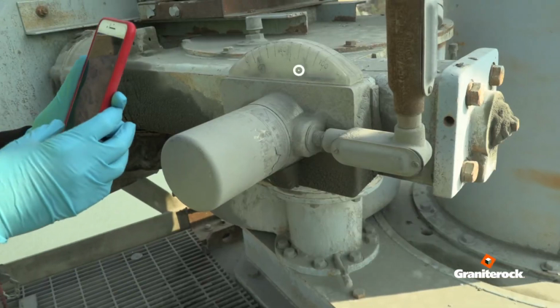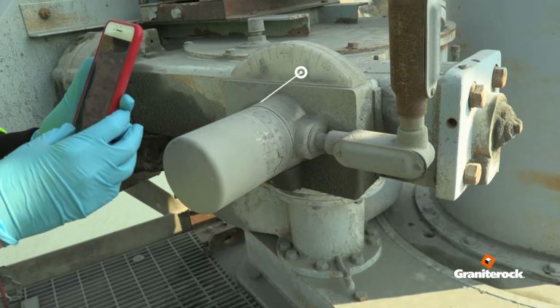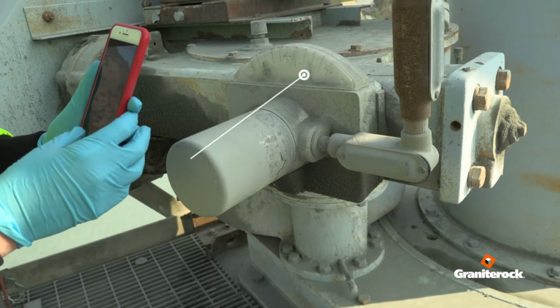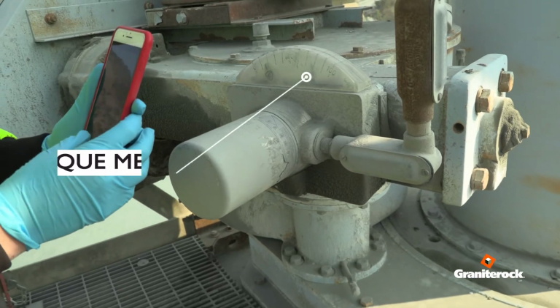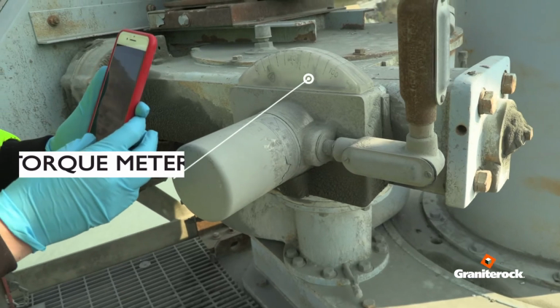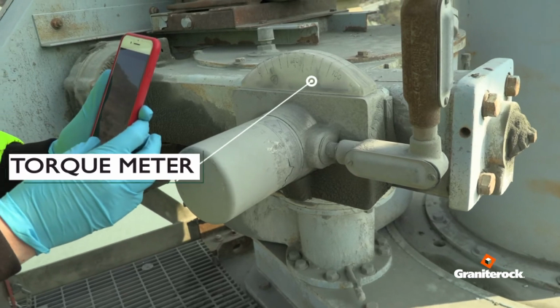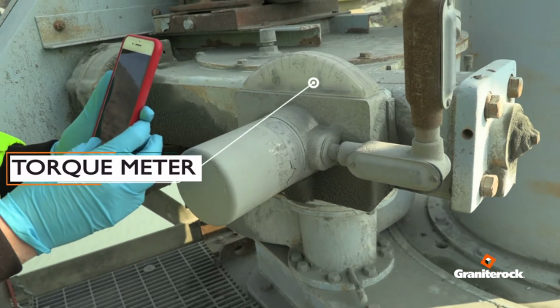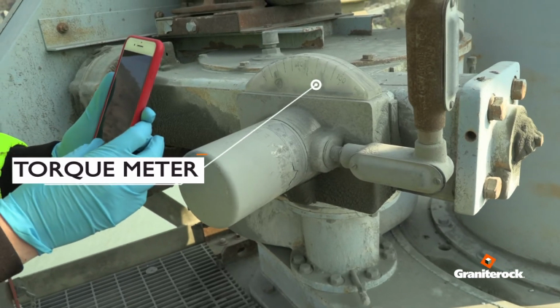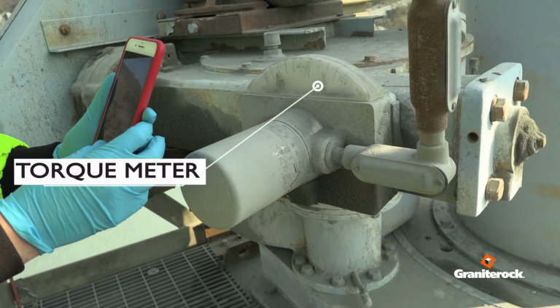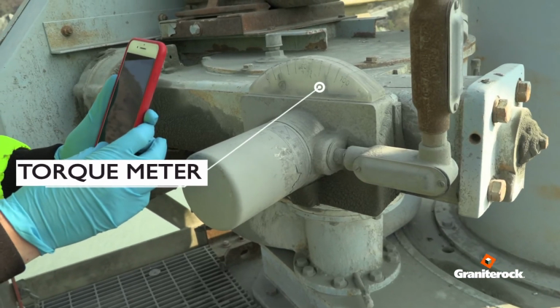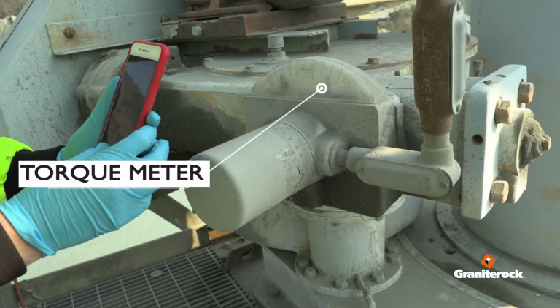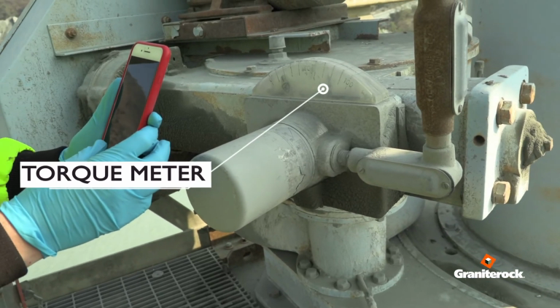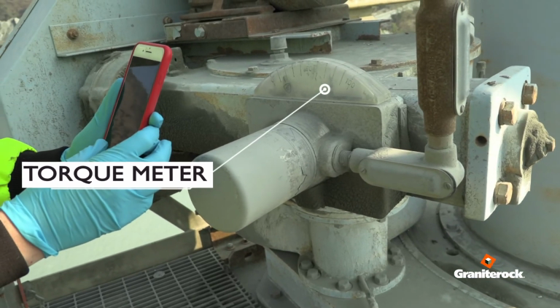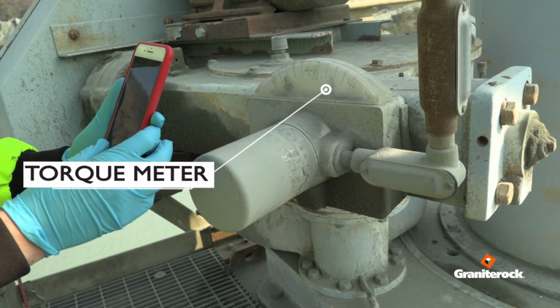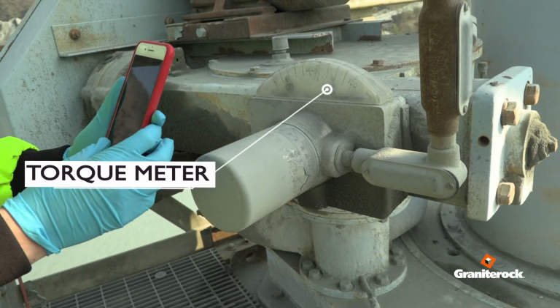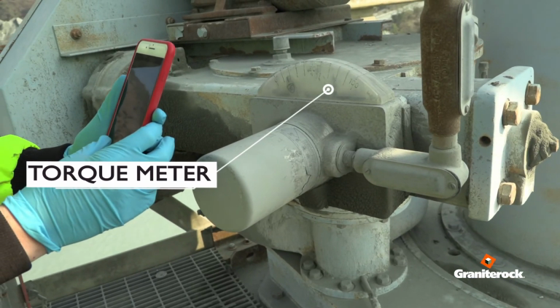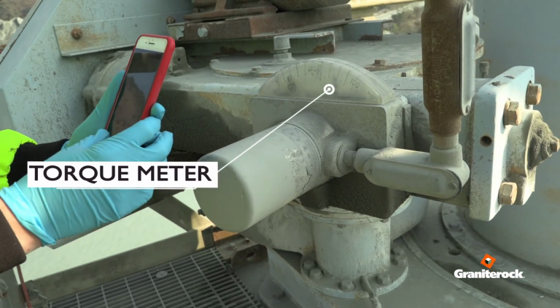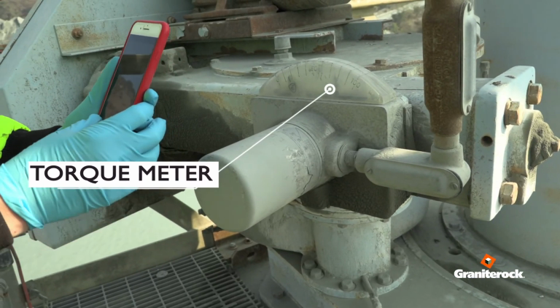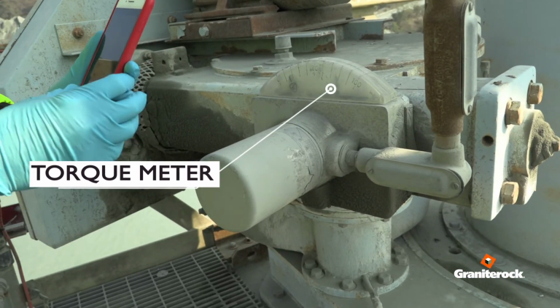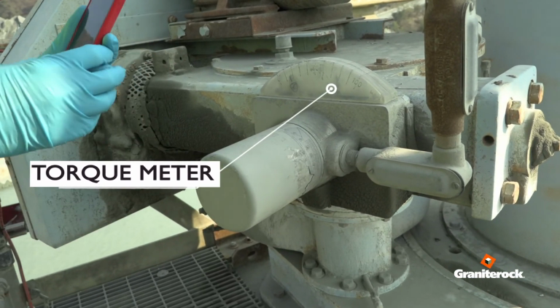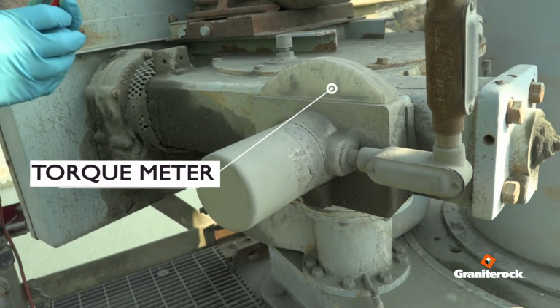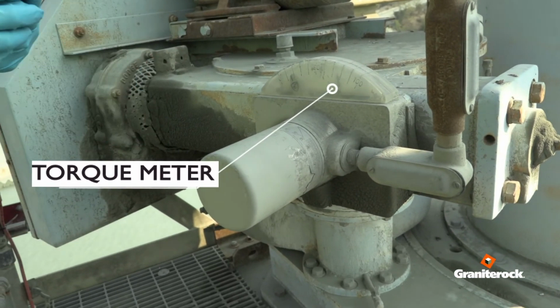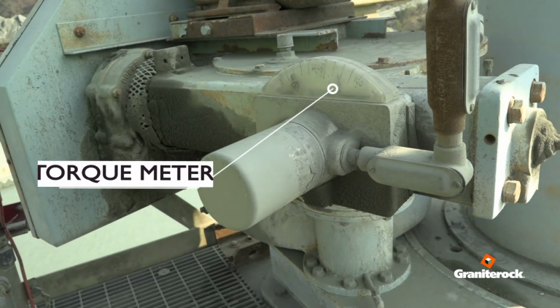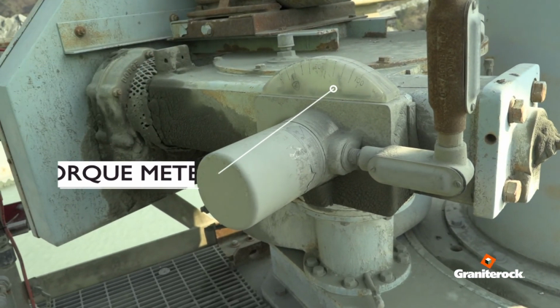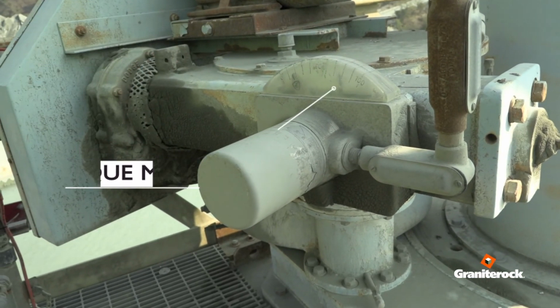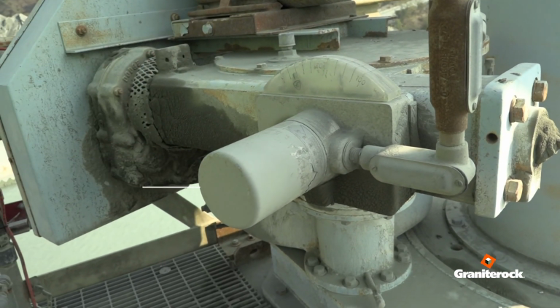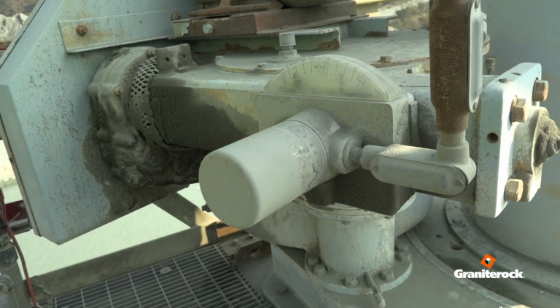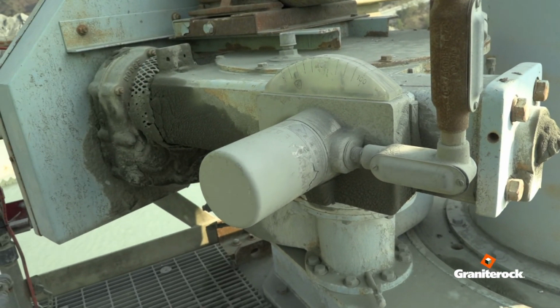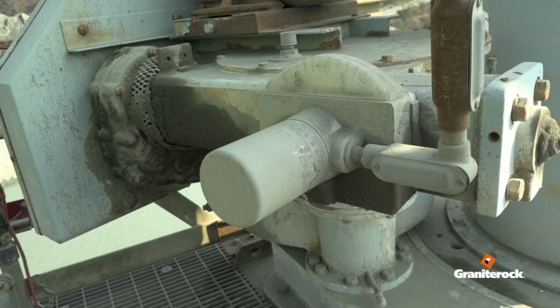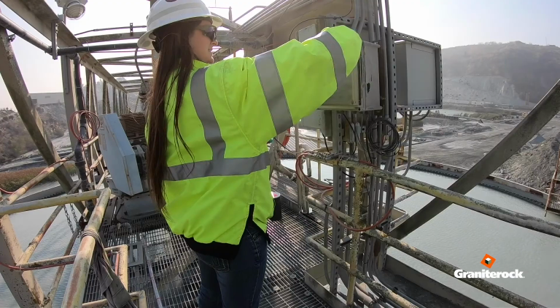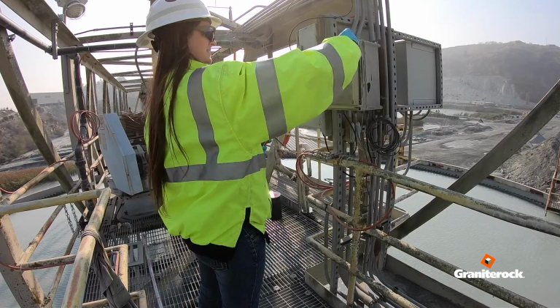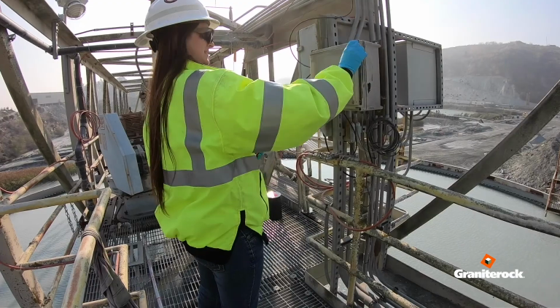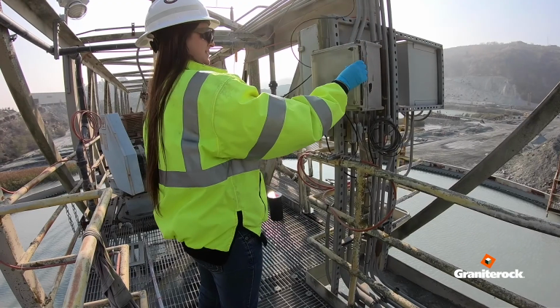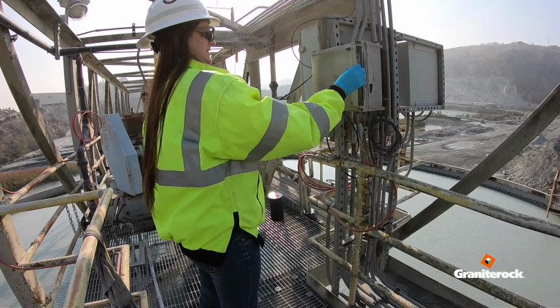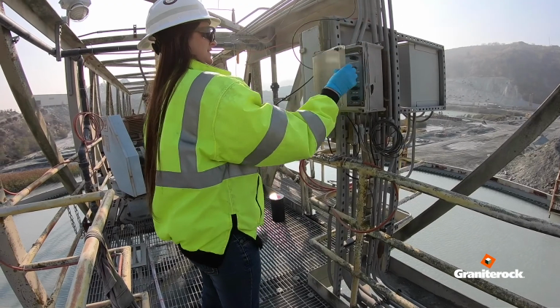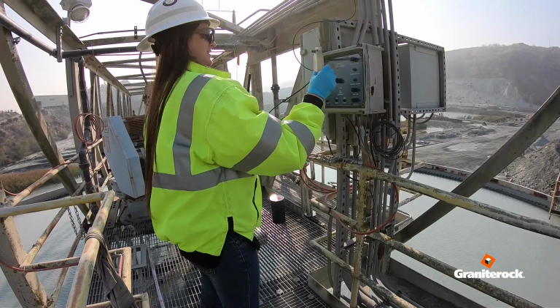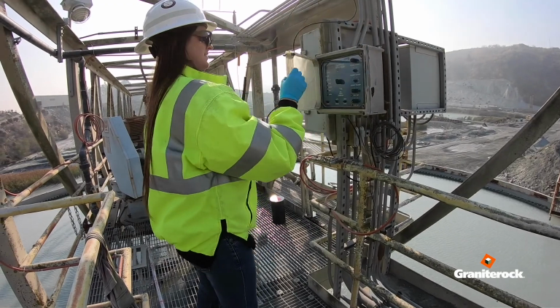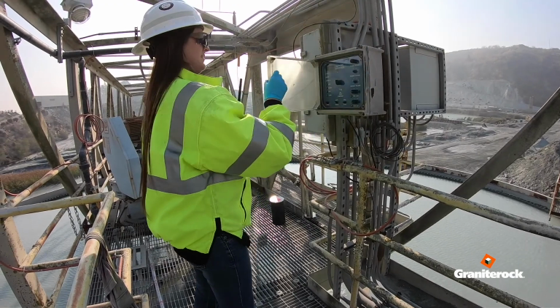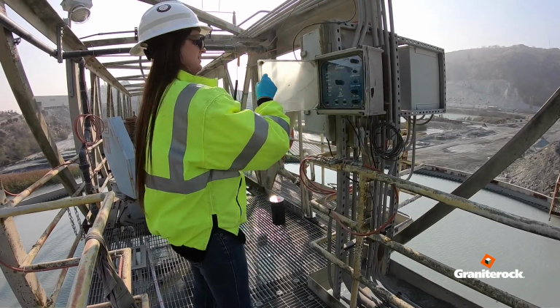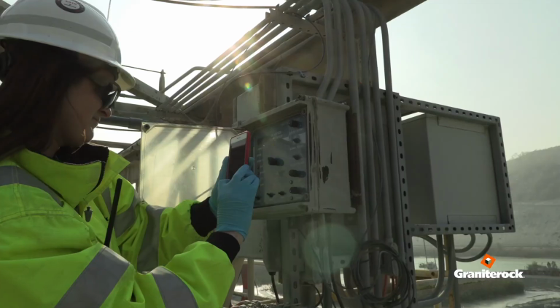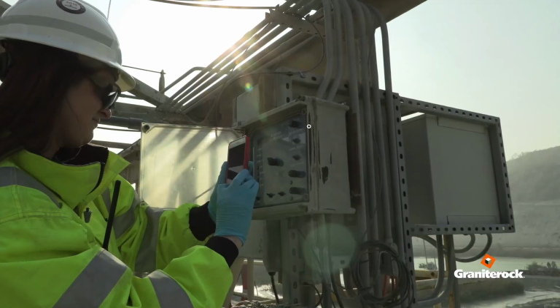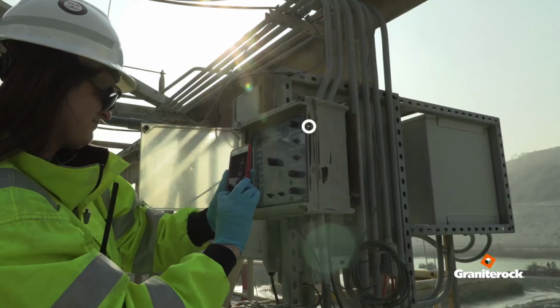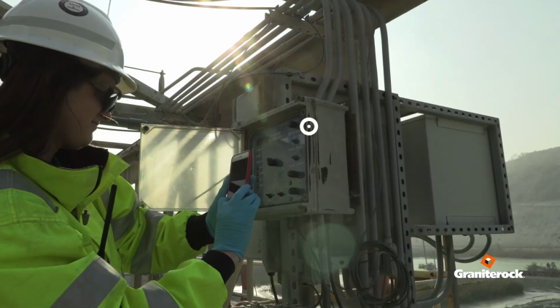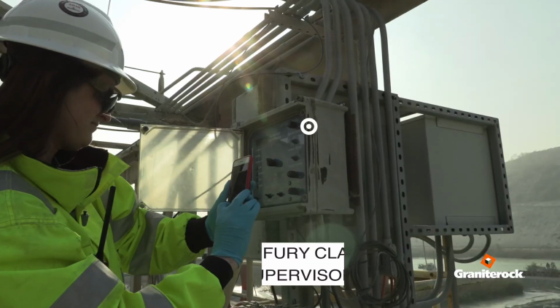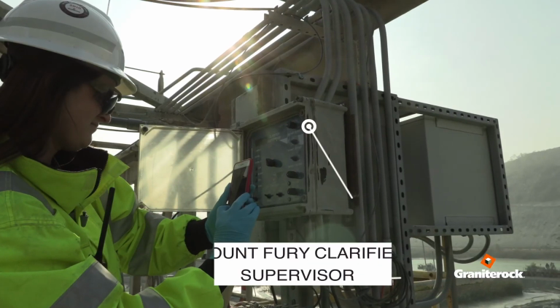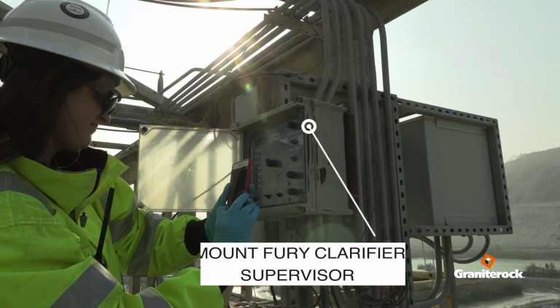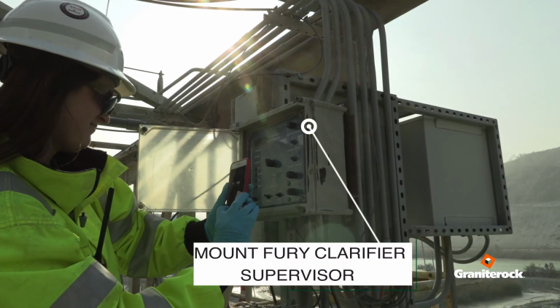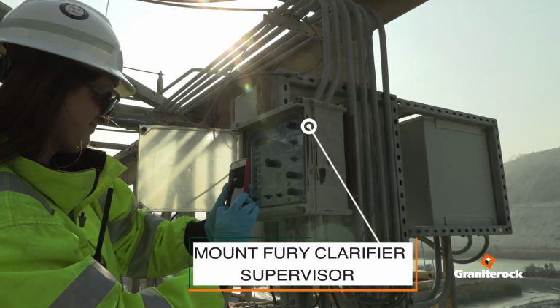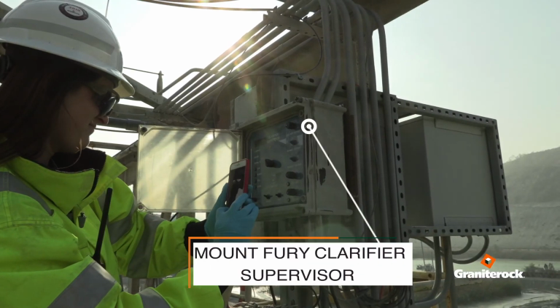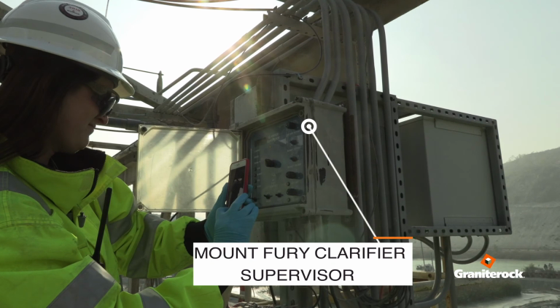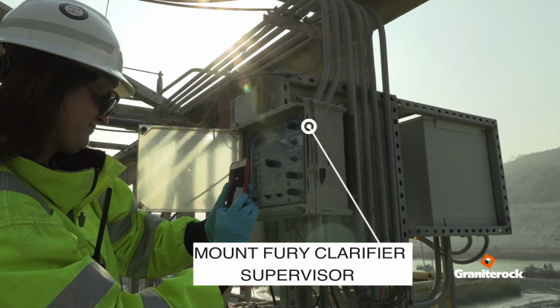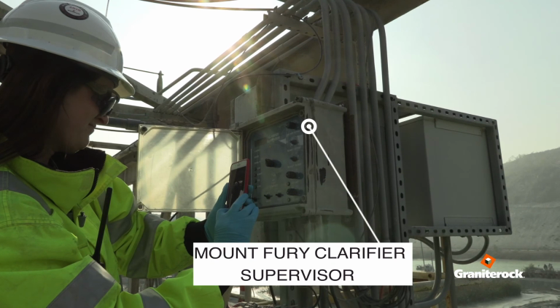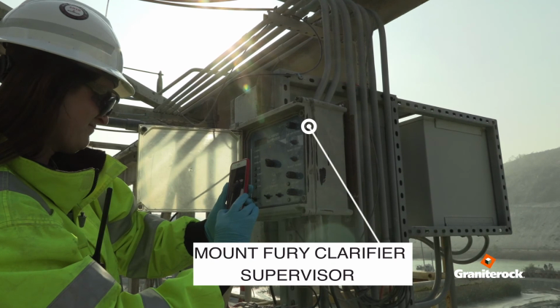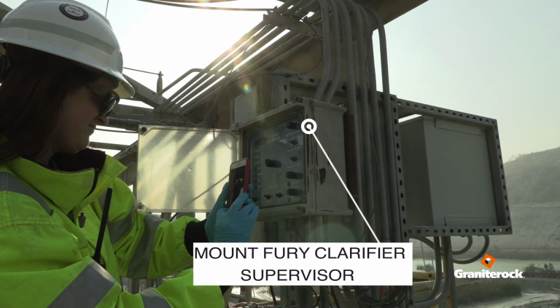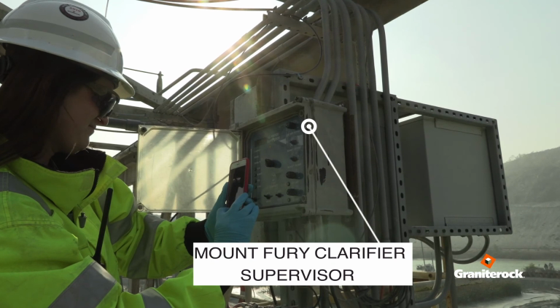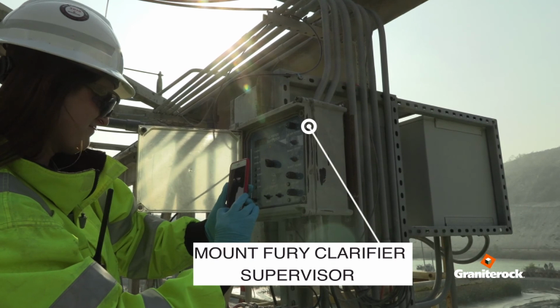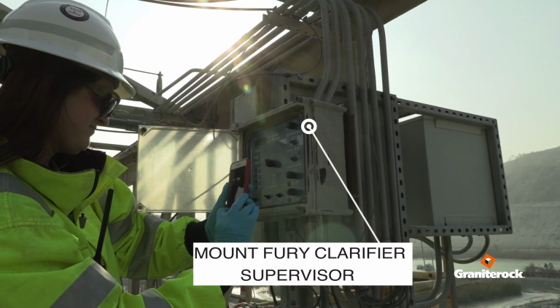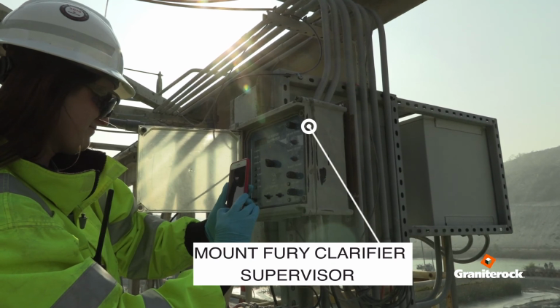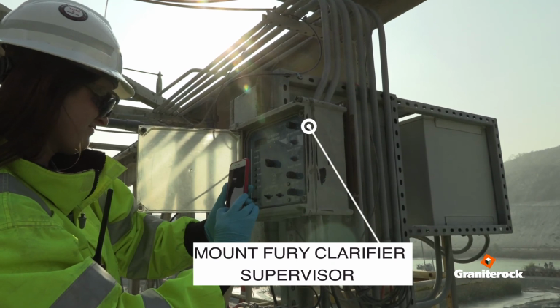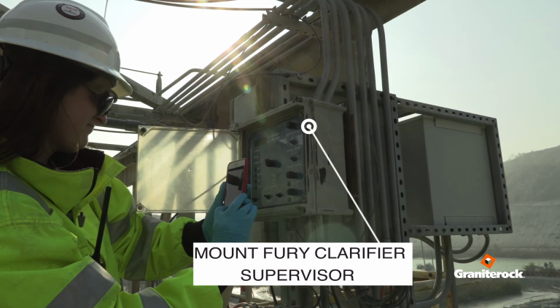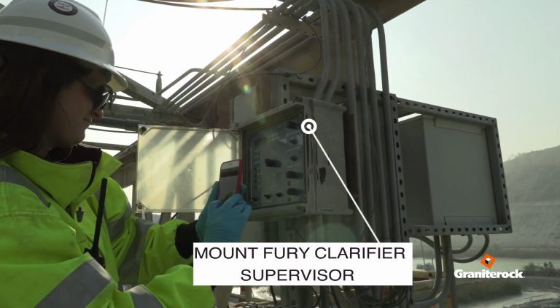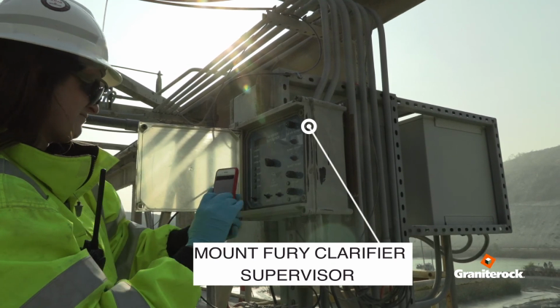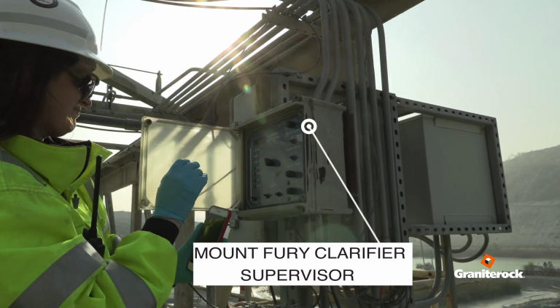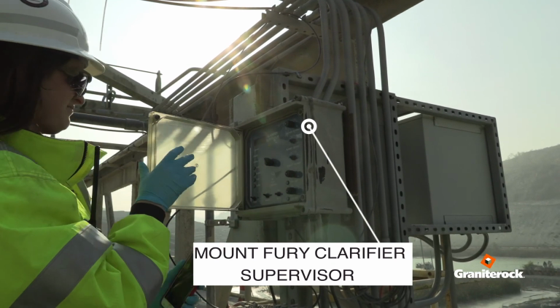Take a digital picture of both the torque meter and the entire display of the Mount Fury clarifier supervisor.